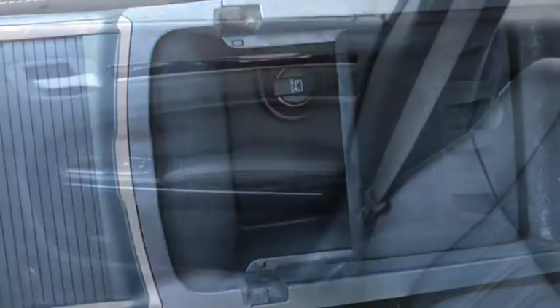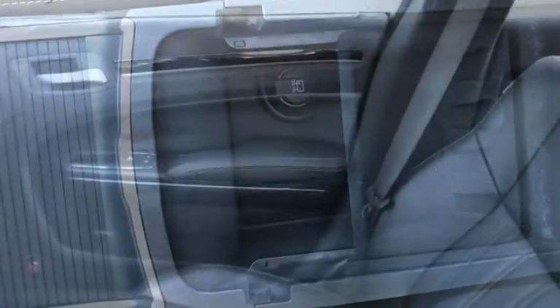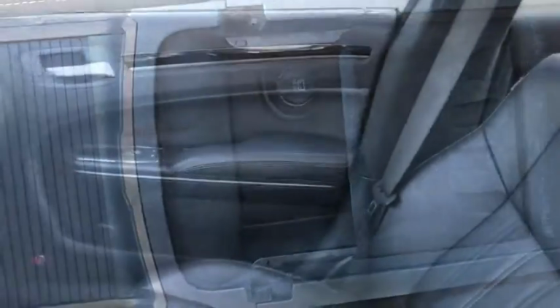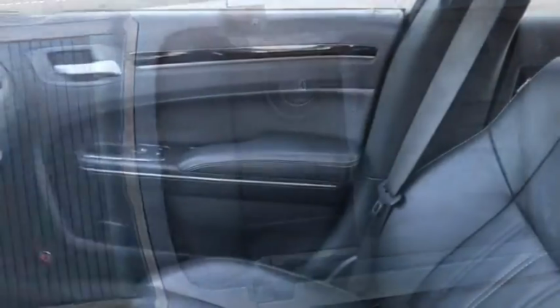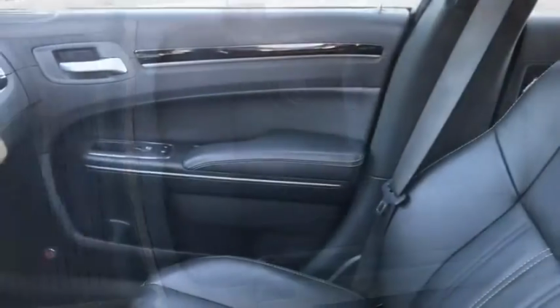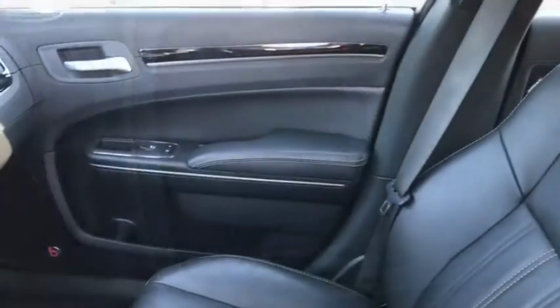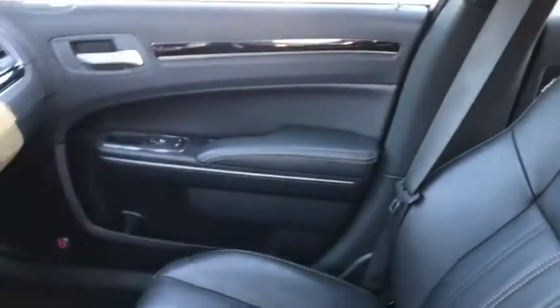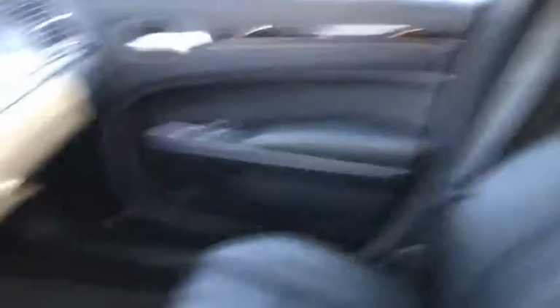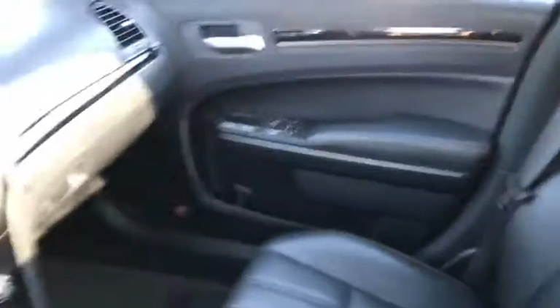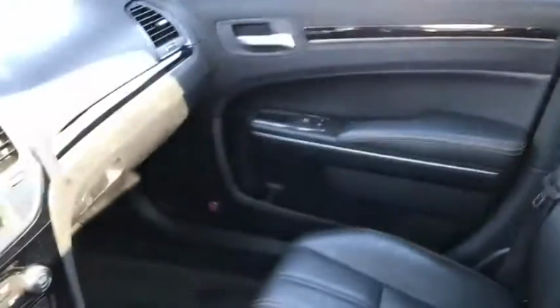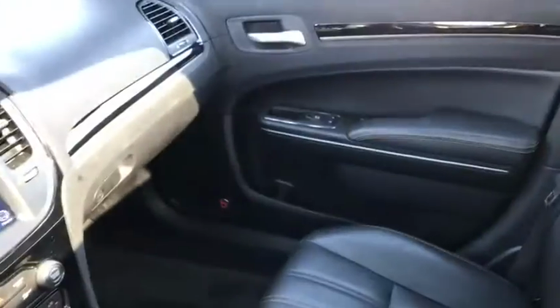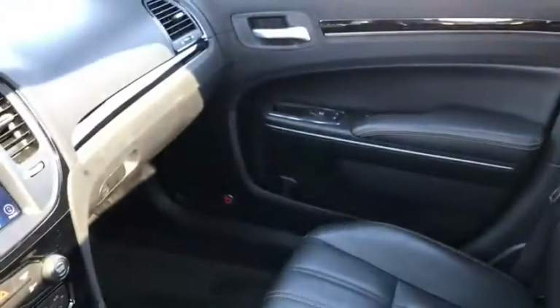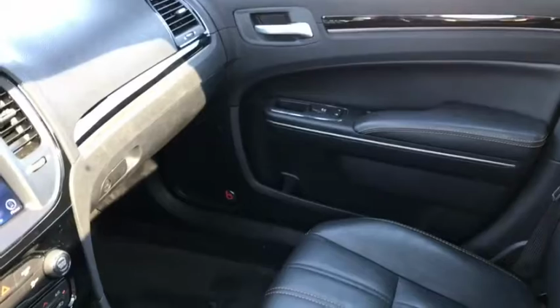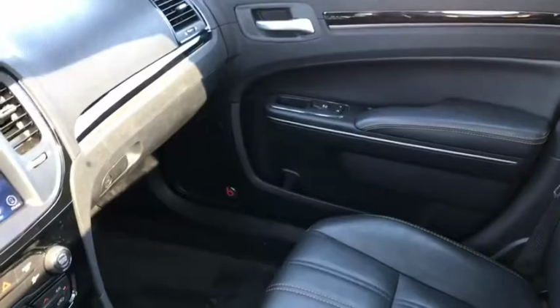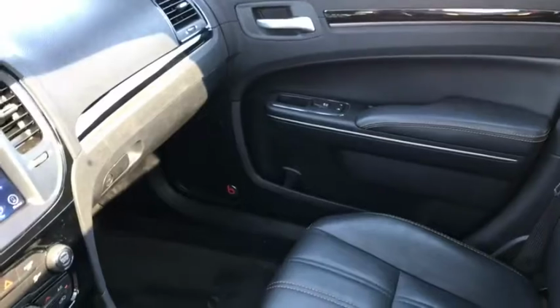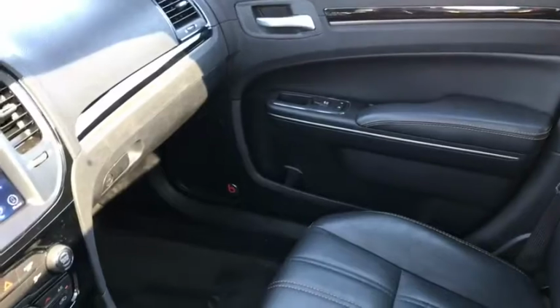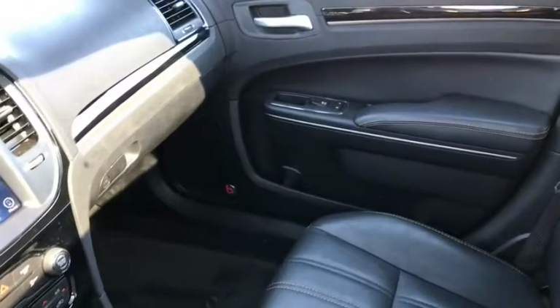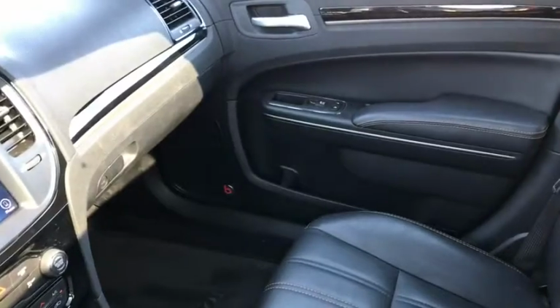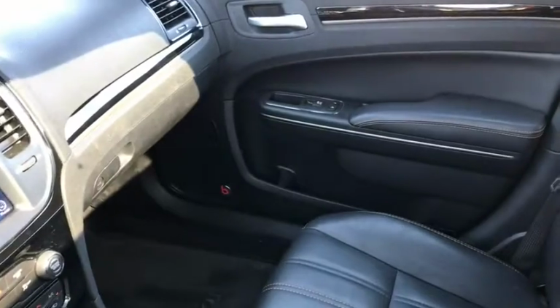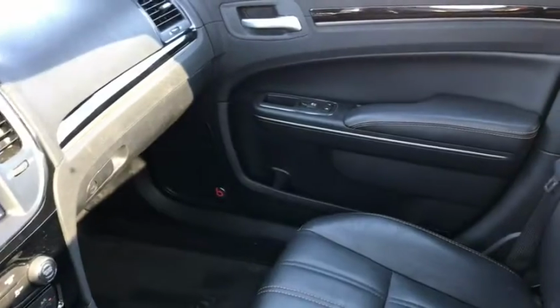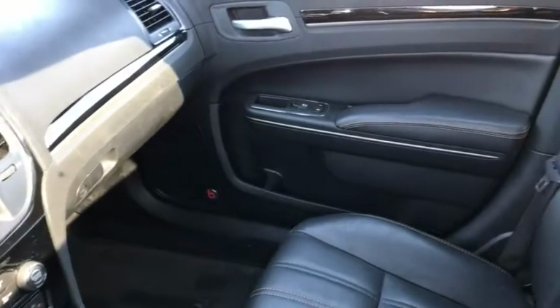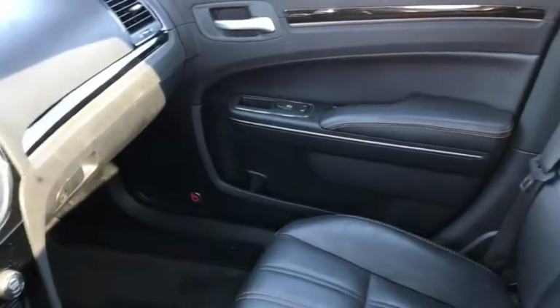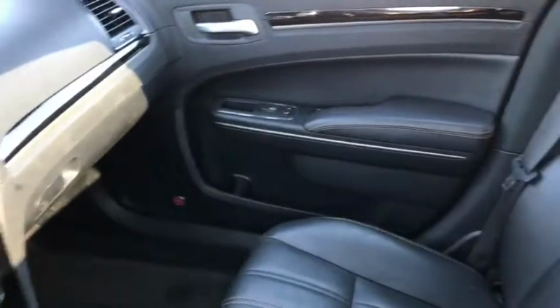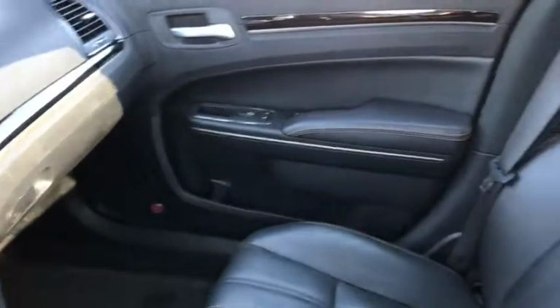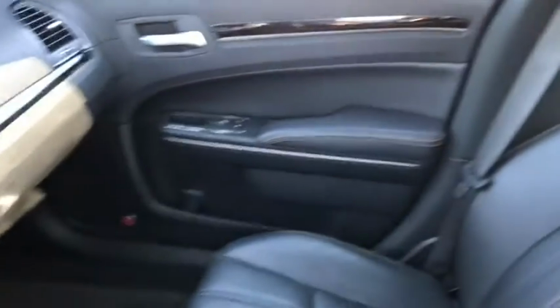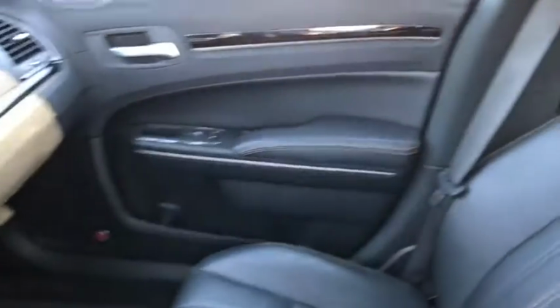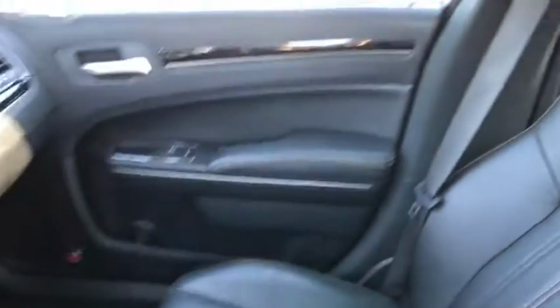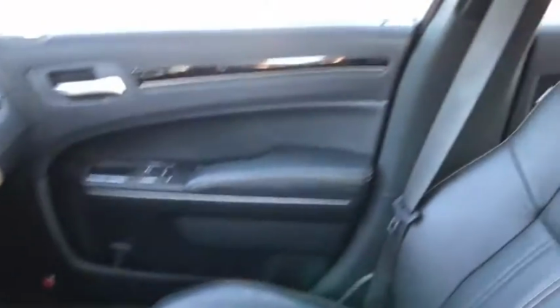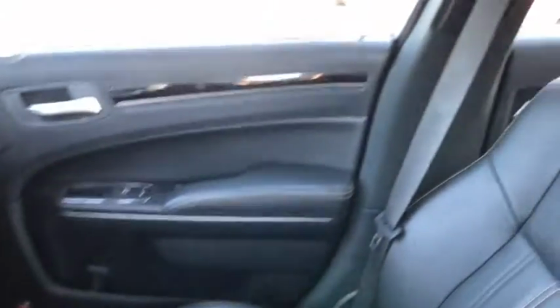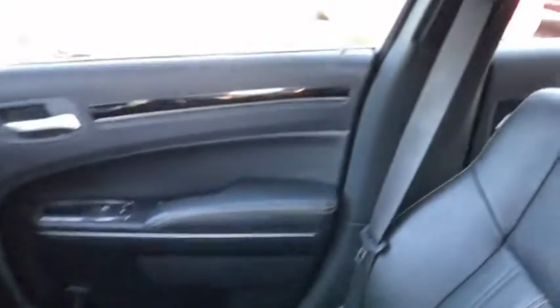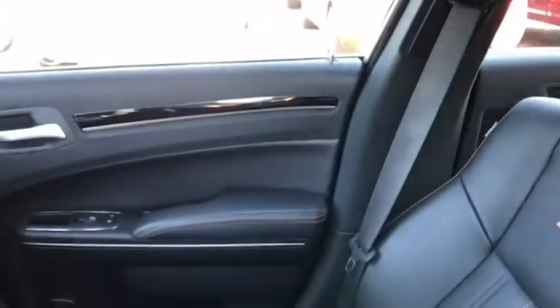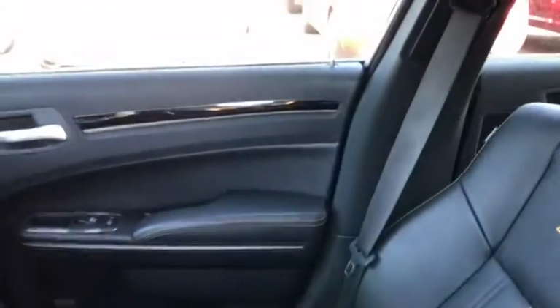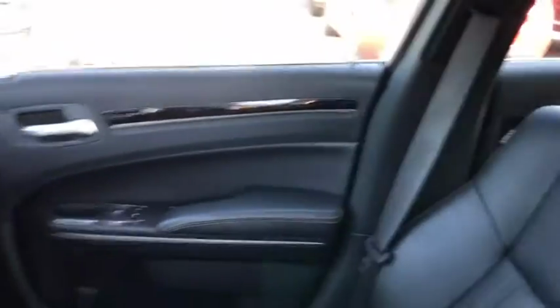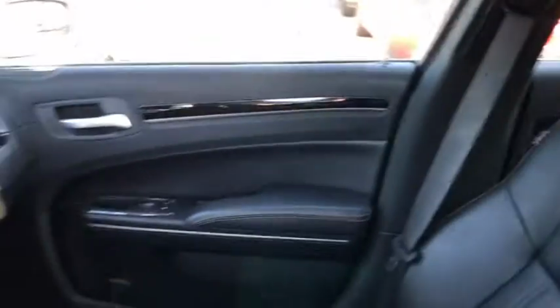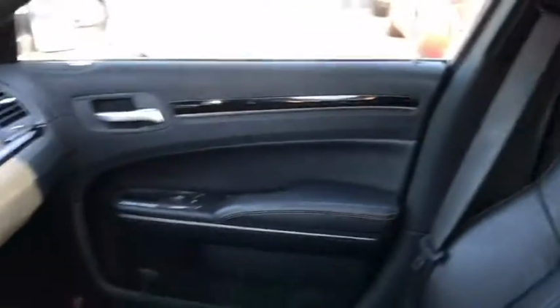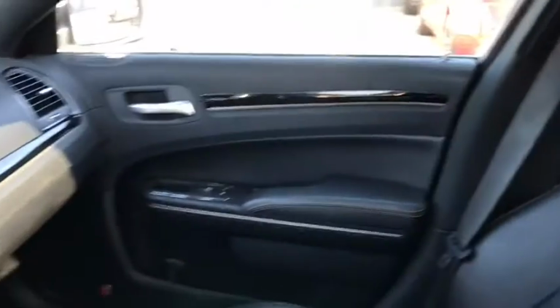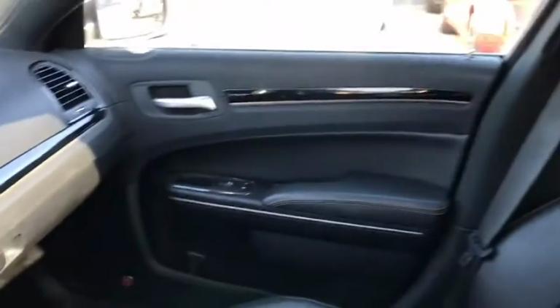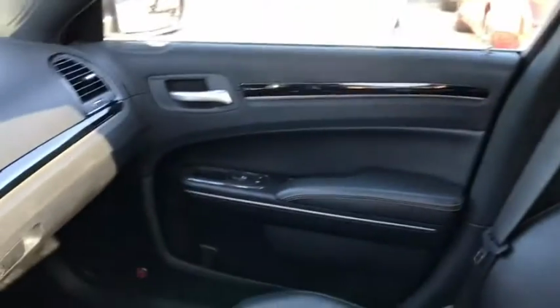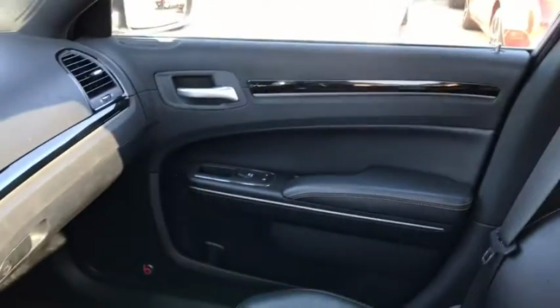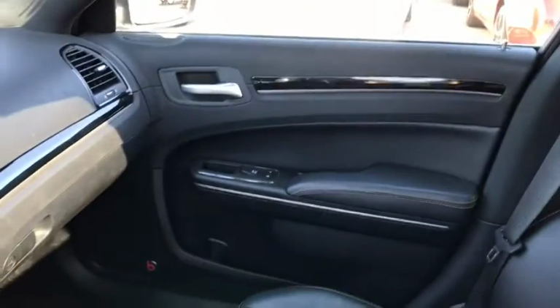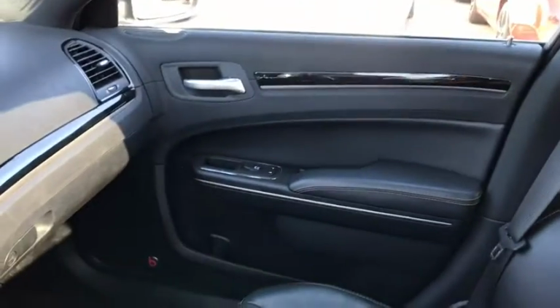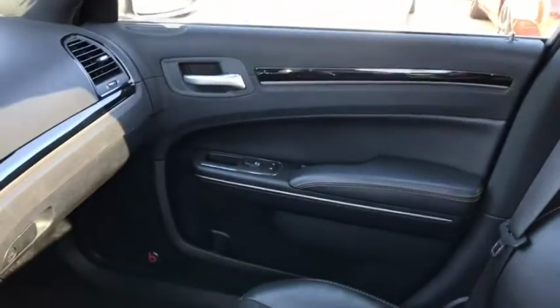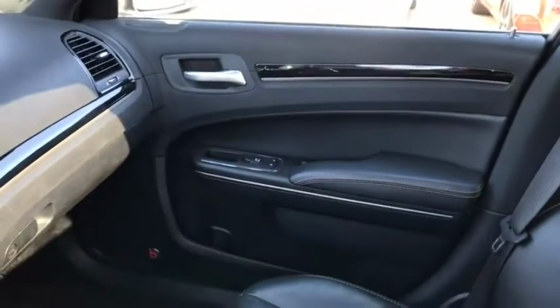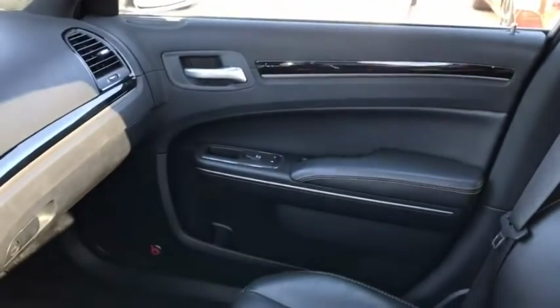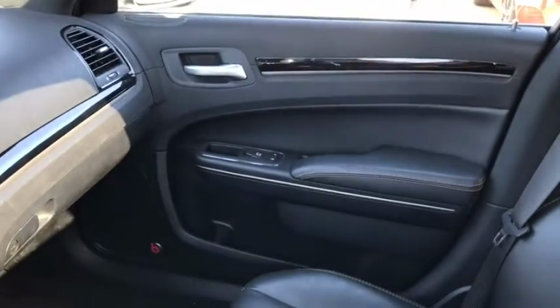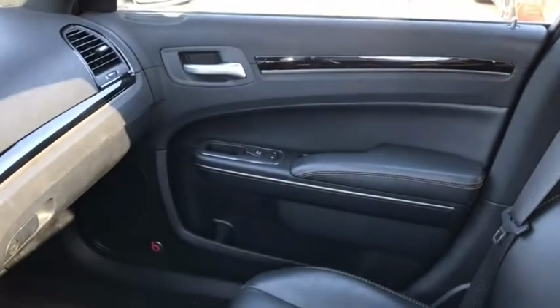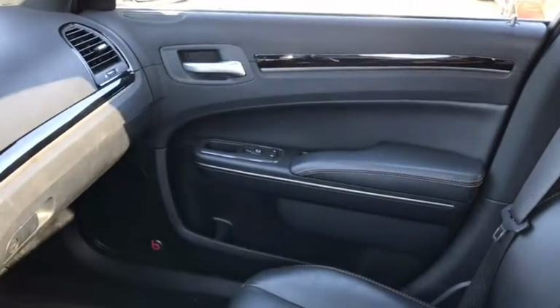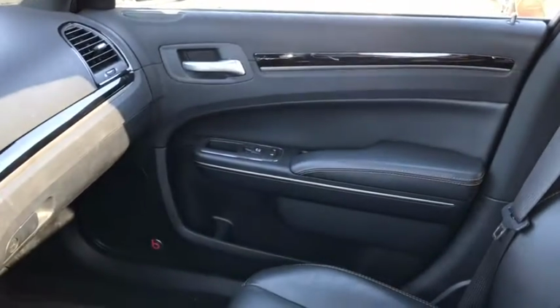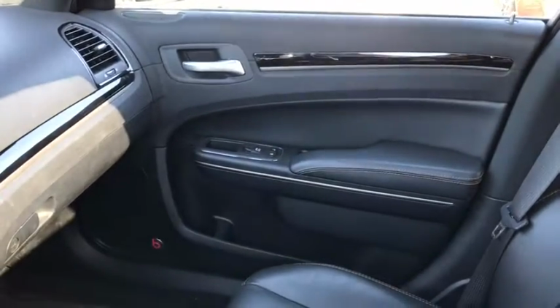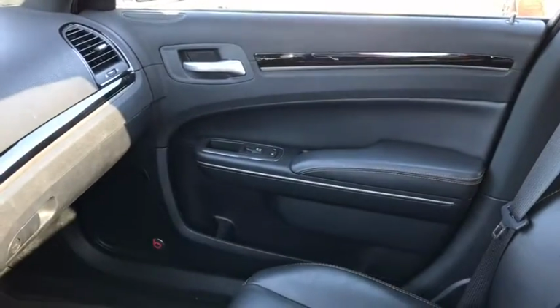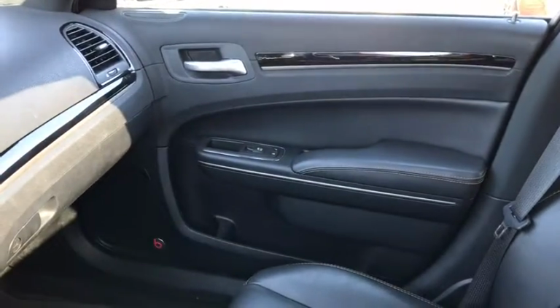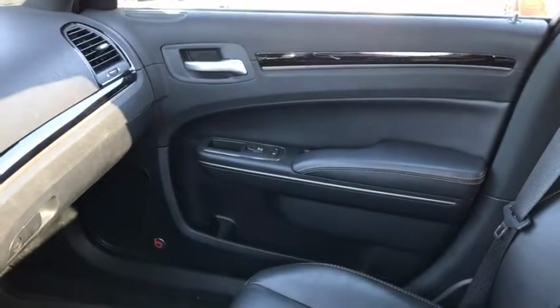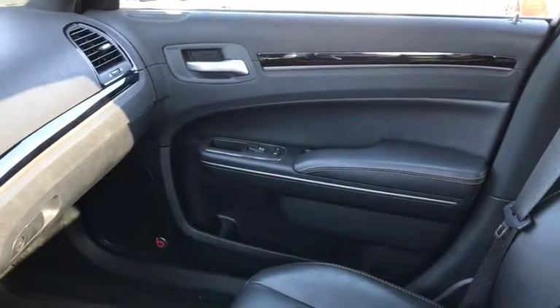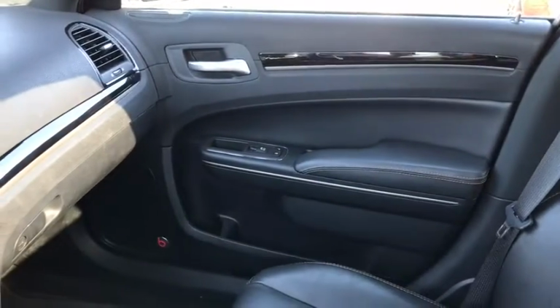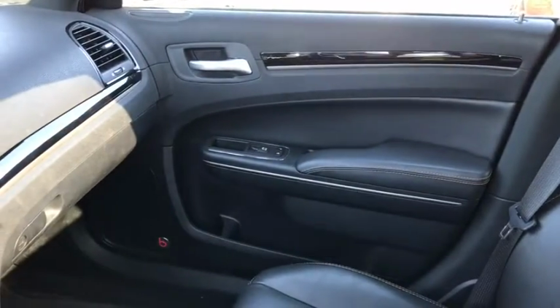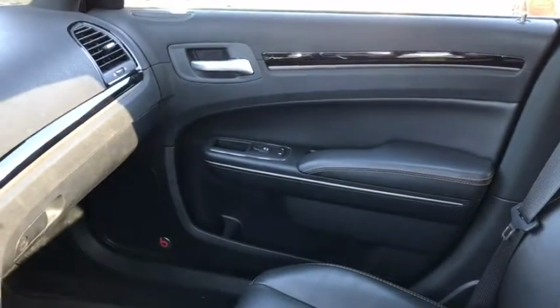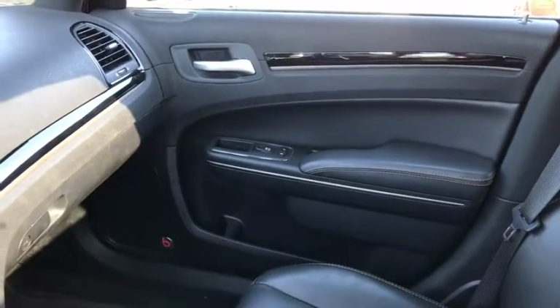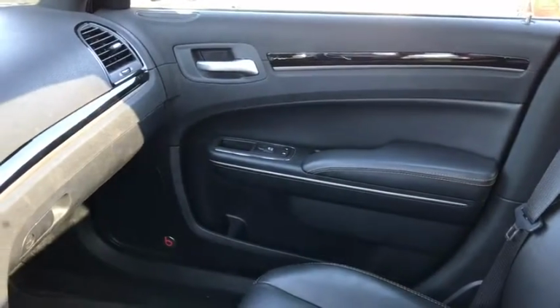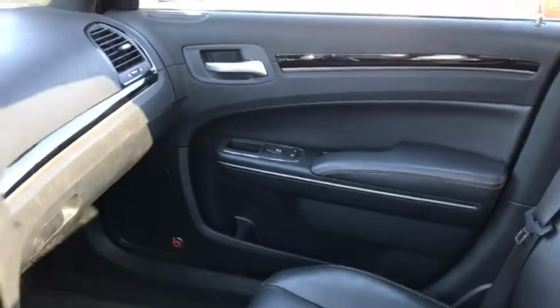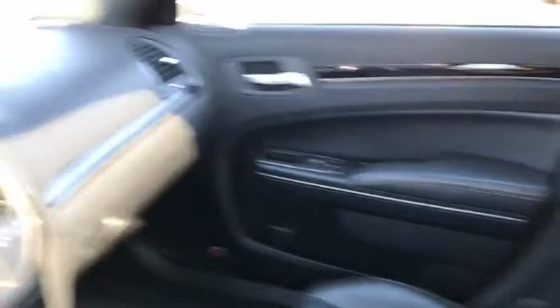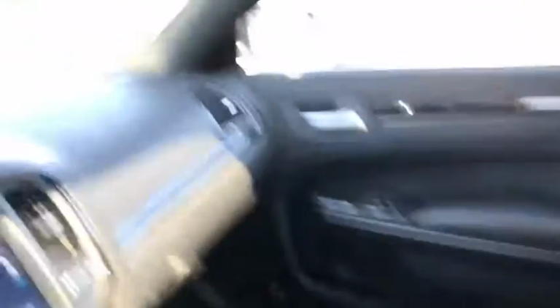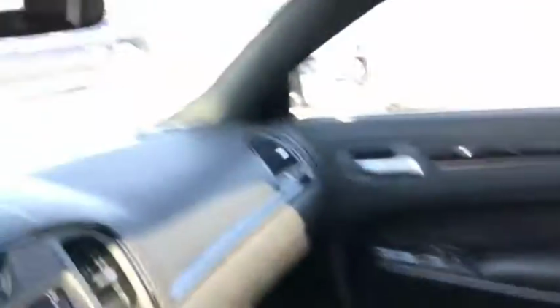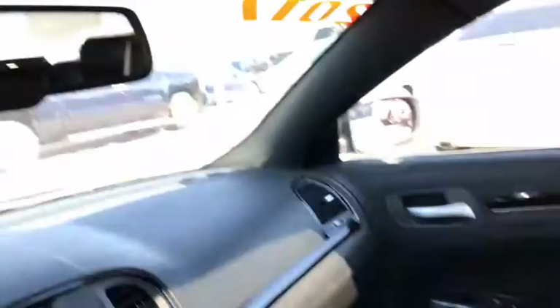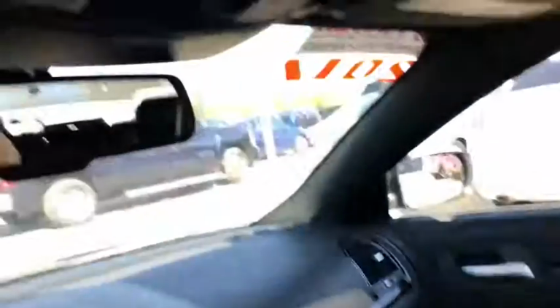On the passenger side, your passenger has tons of space and legroom to sit comfortably. You have power locks and power windows on the door, and your glove box.